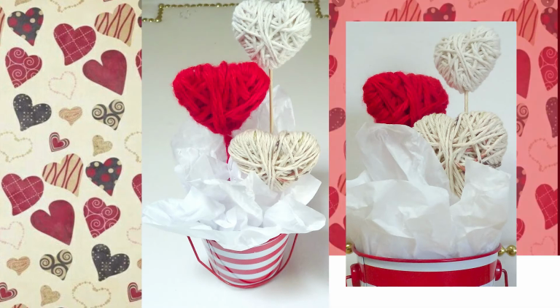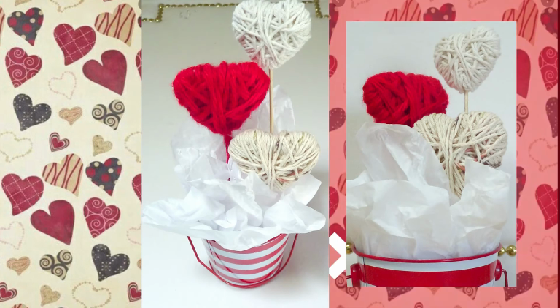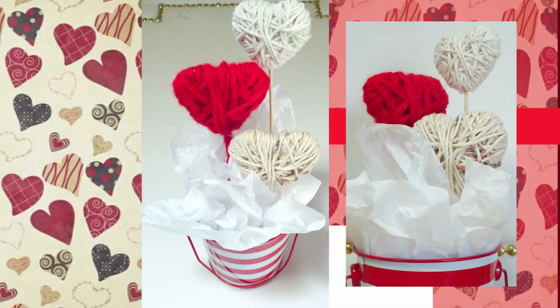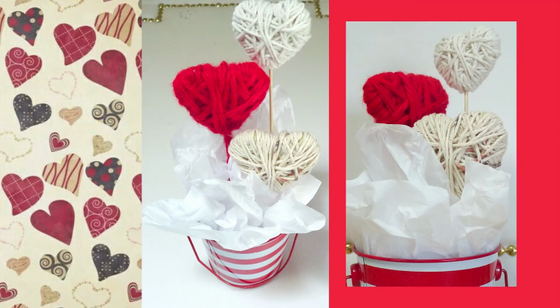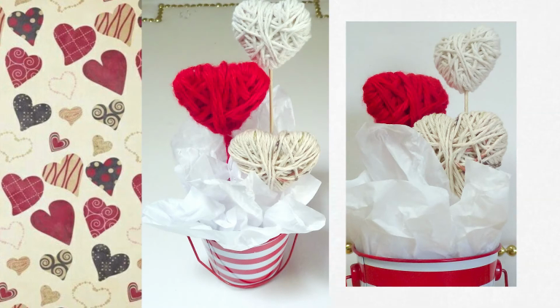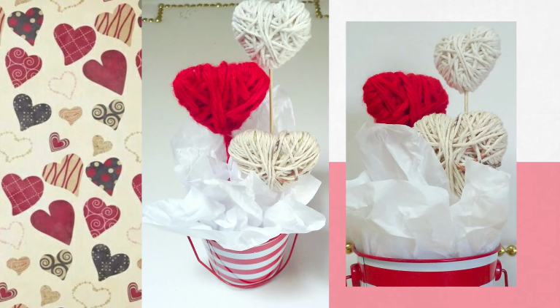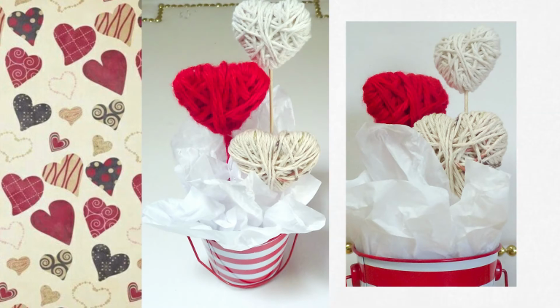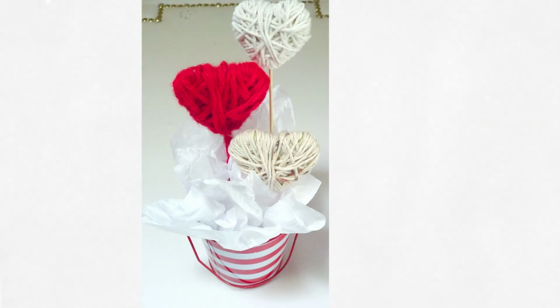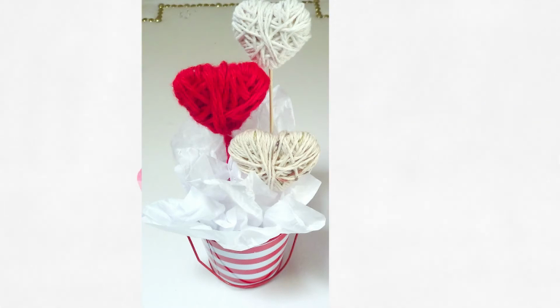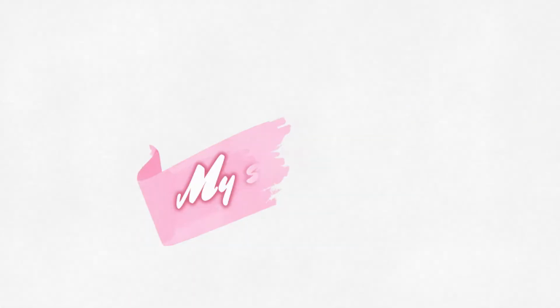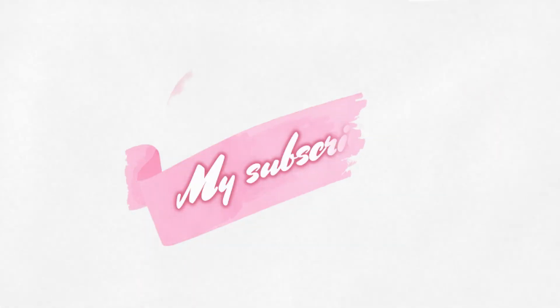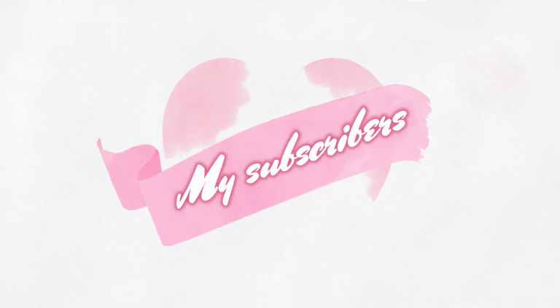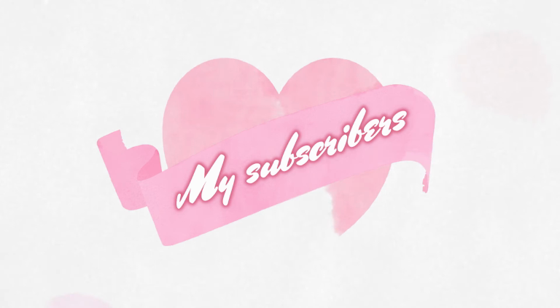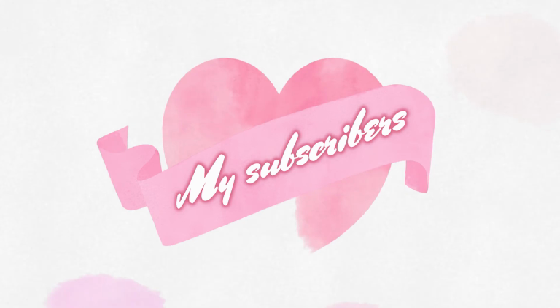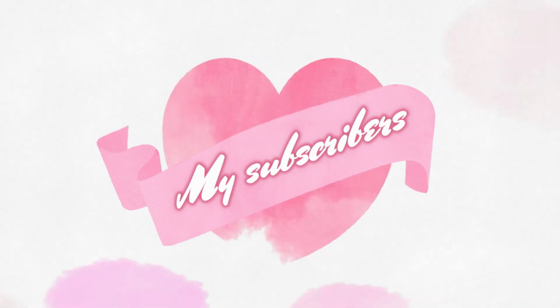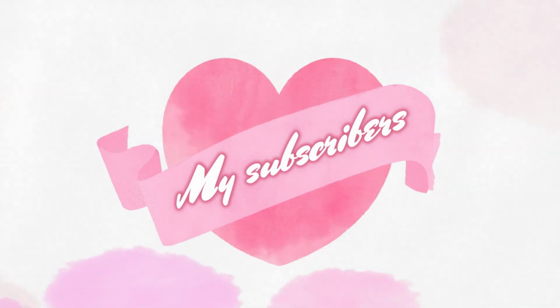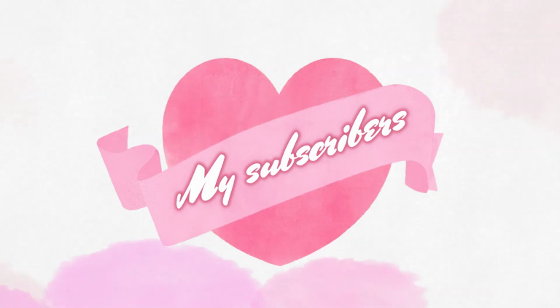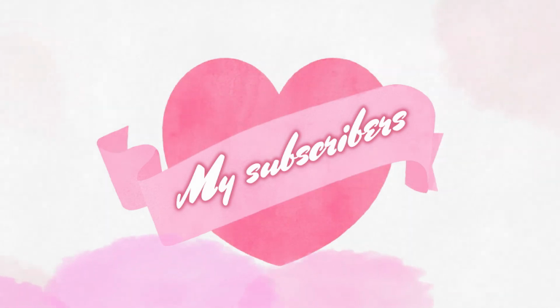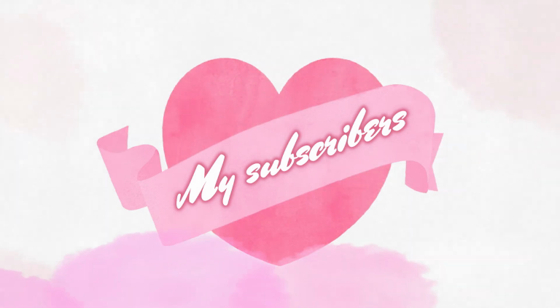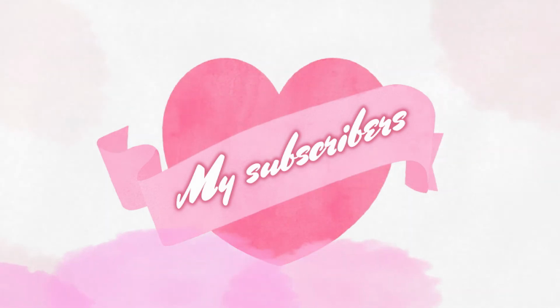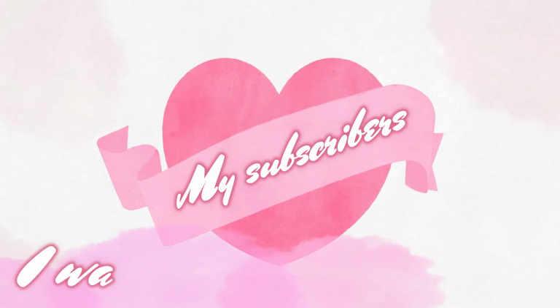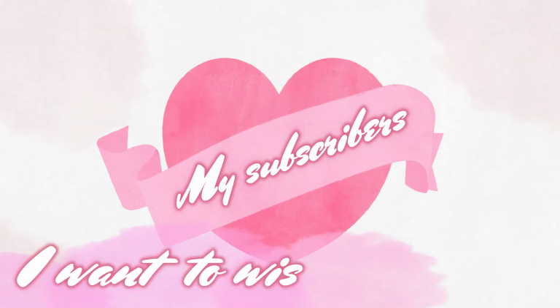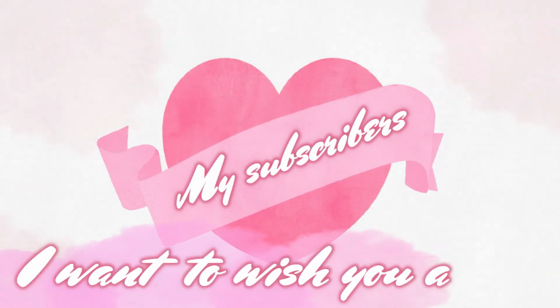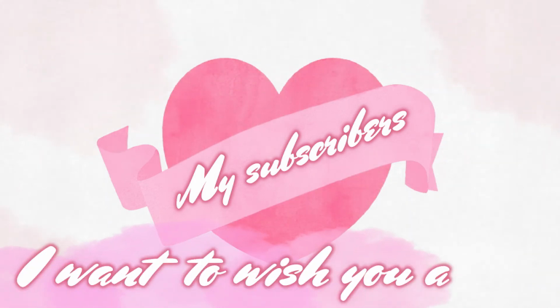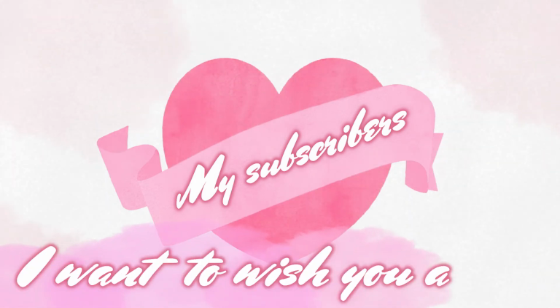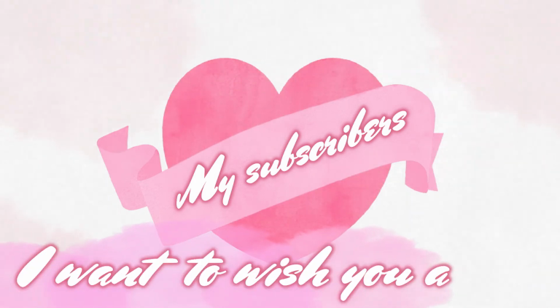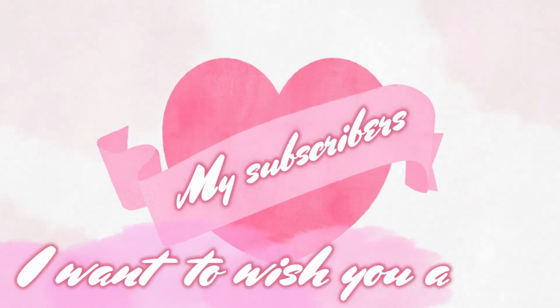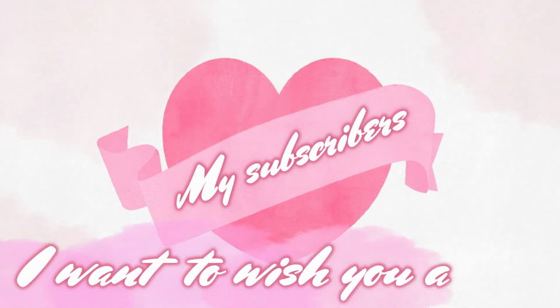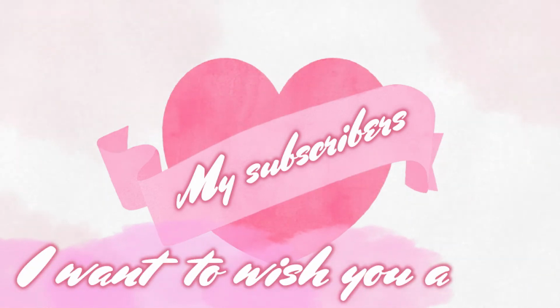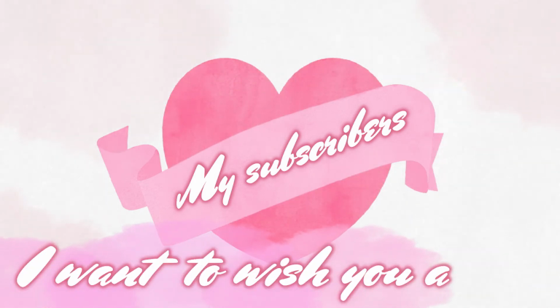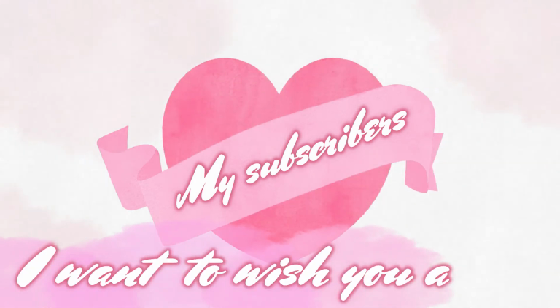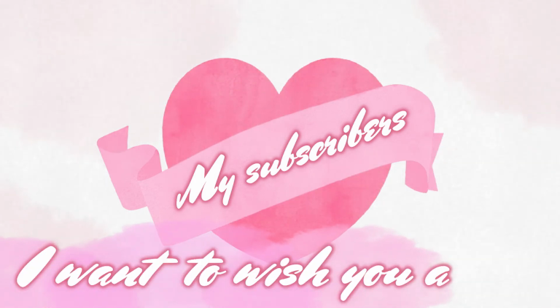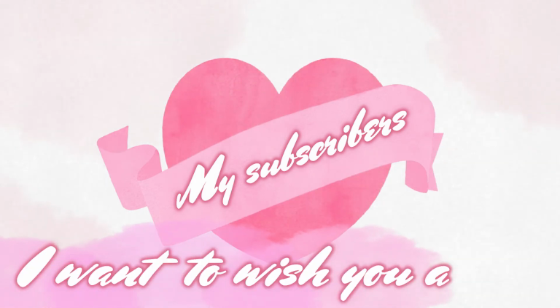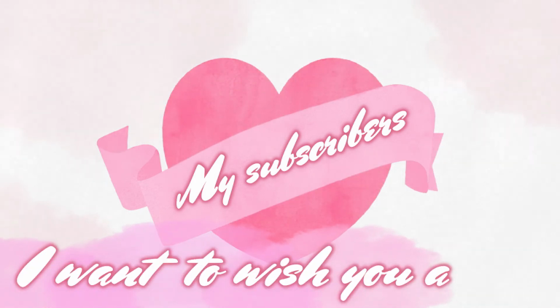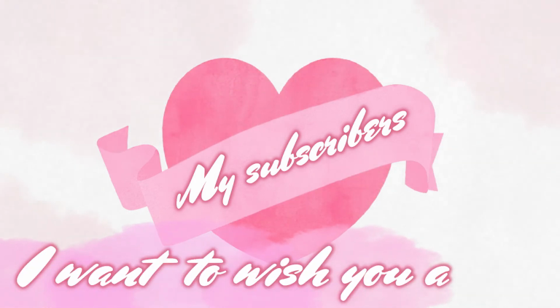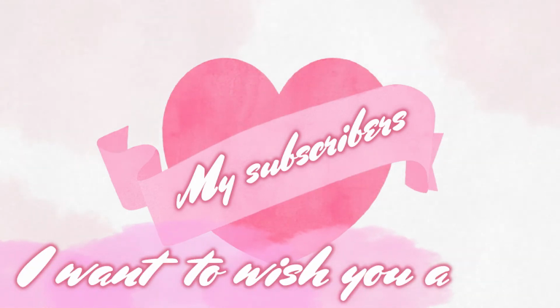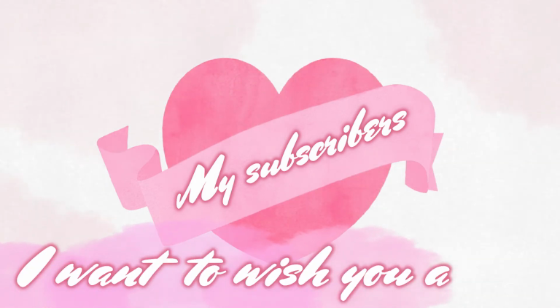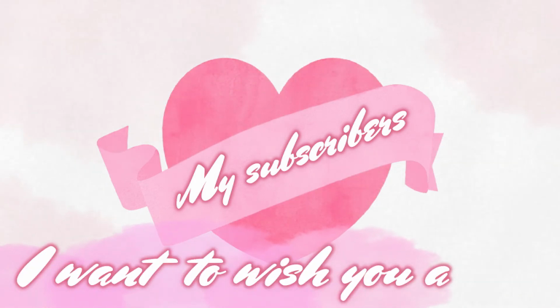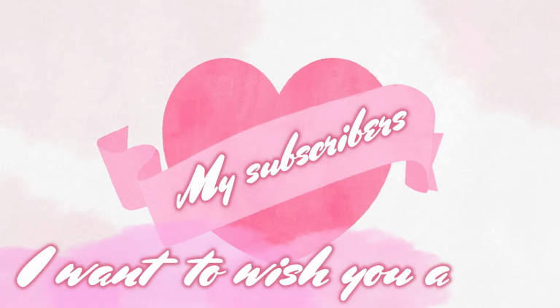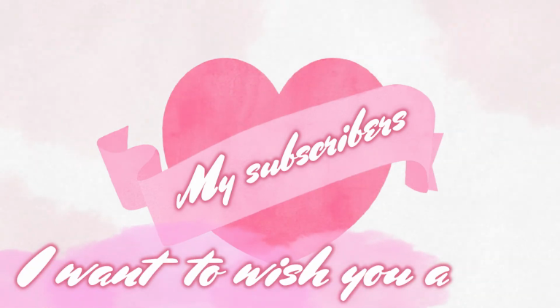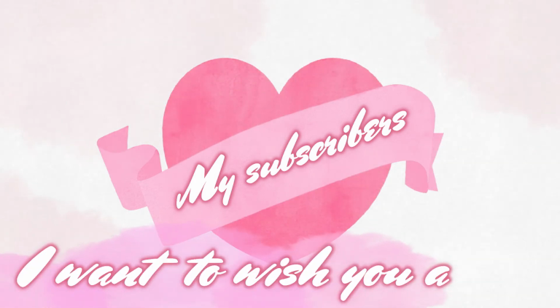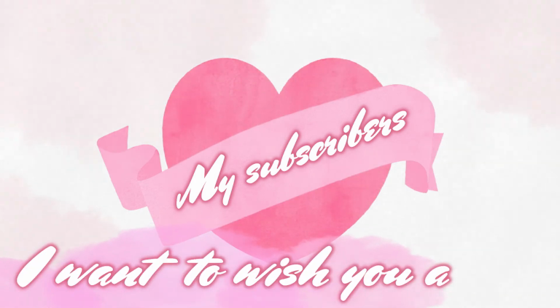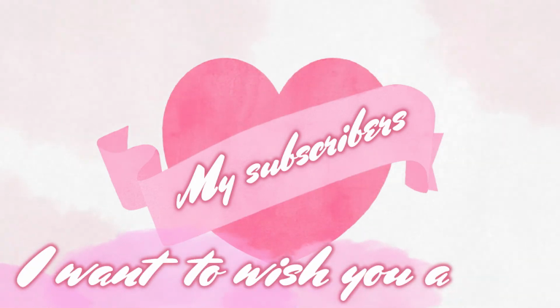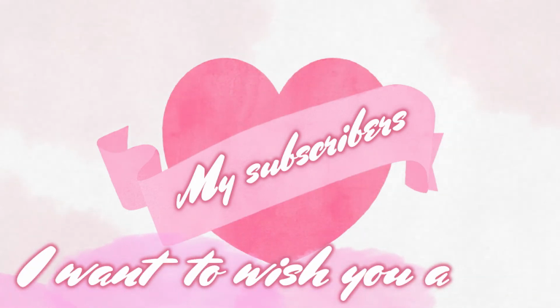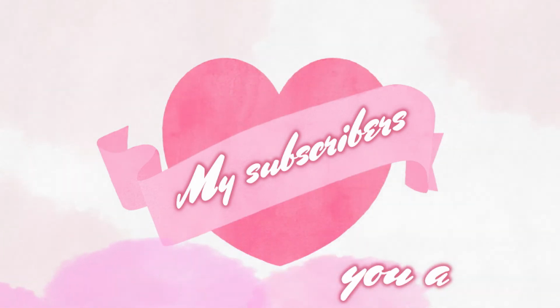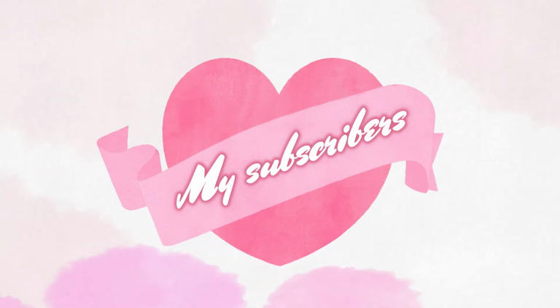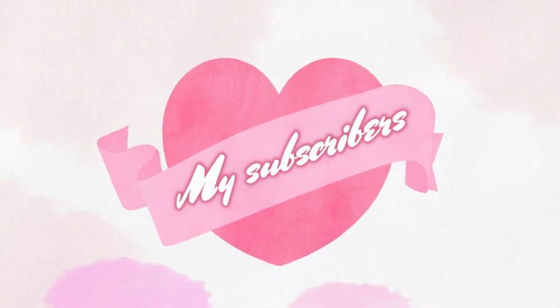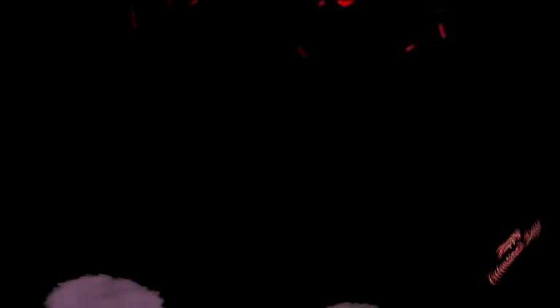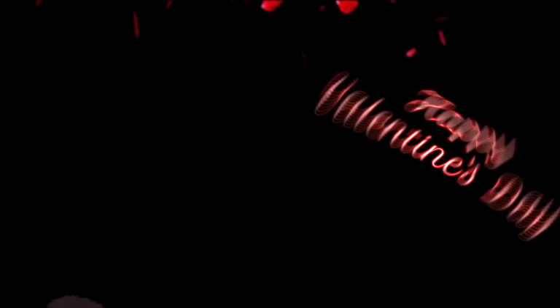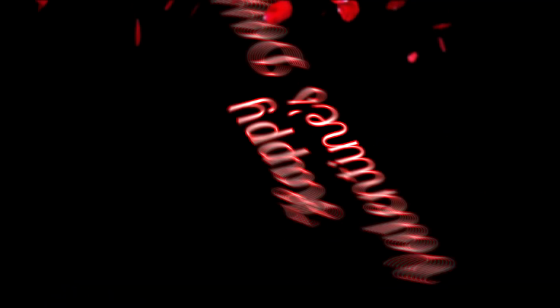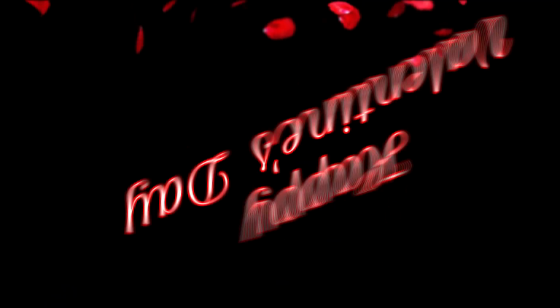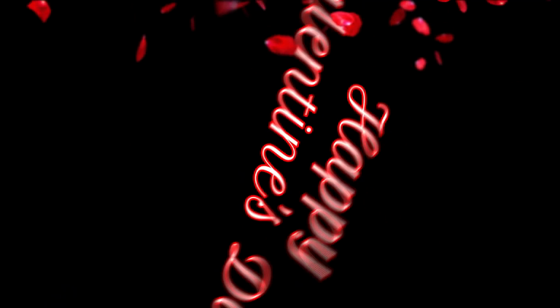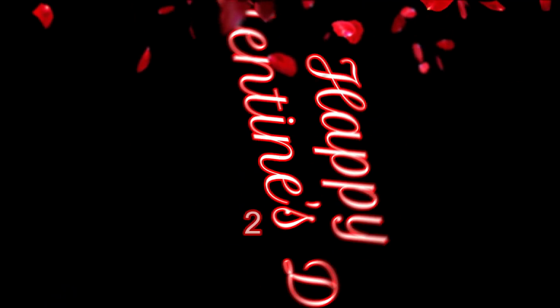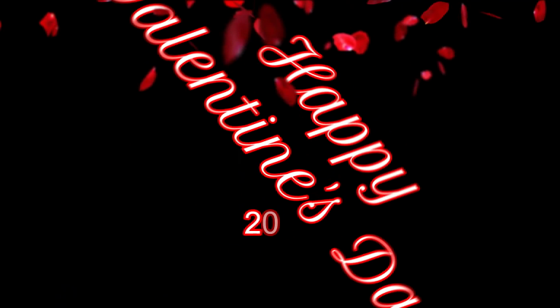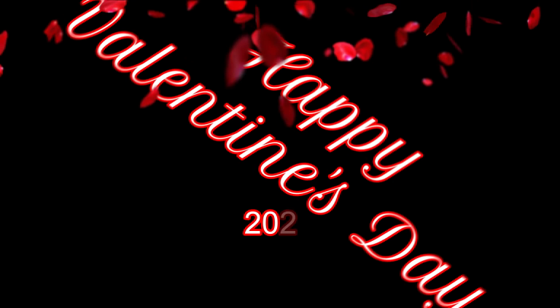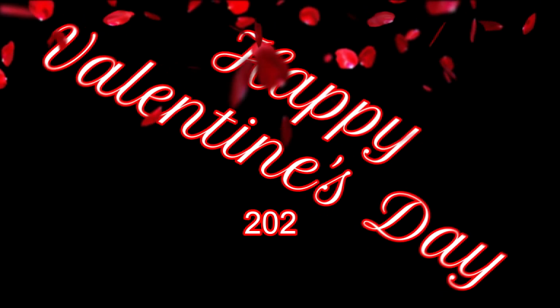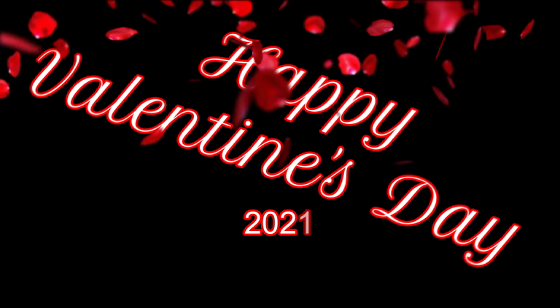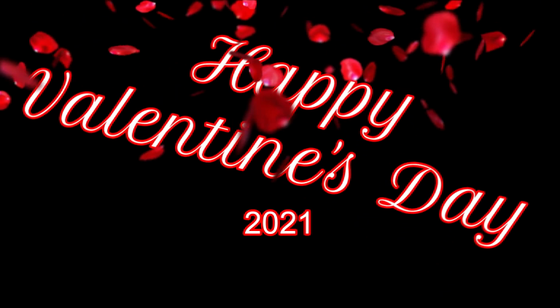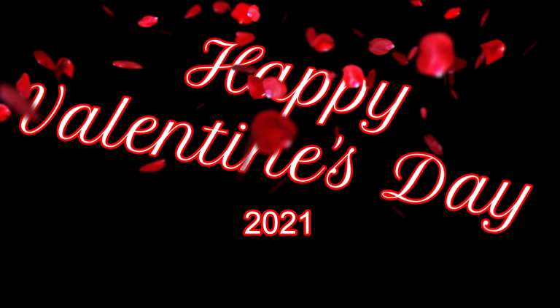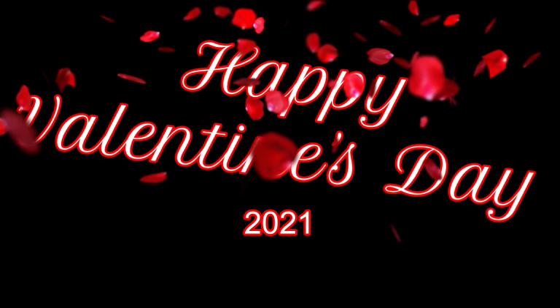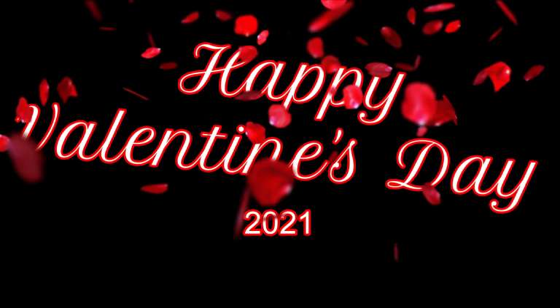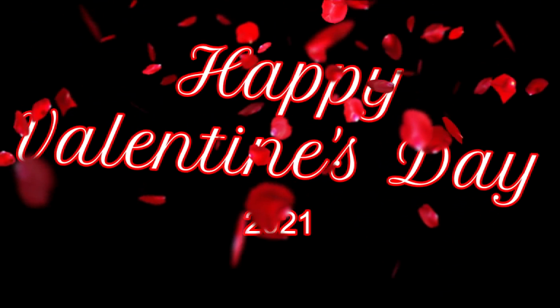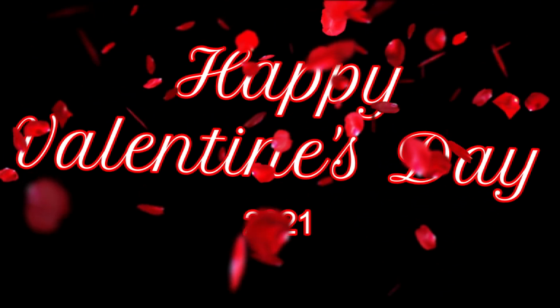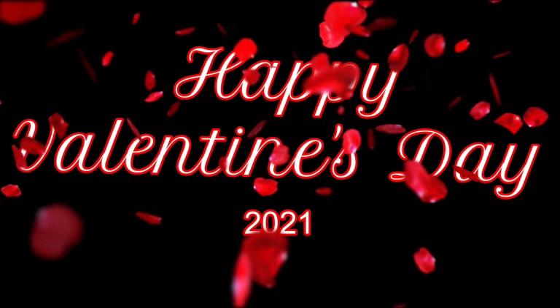I want to thank you subscribers for returning to my channel and also wish you a happy Valentine's Day!